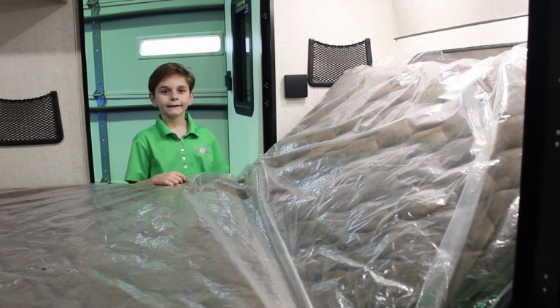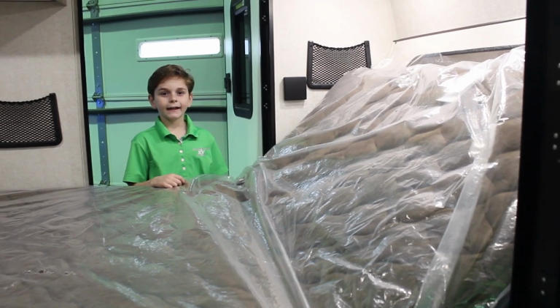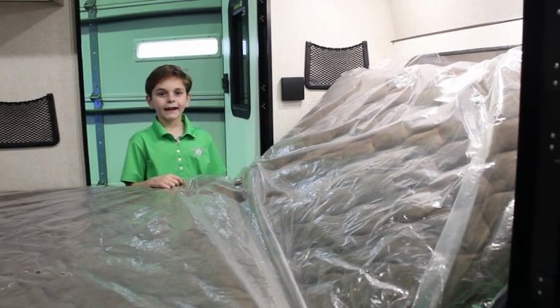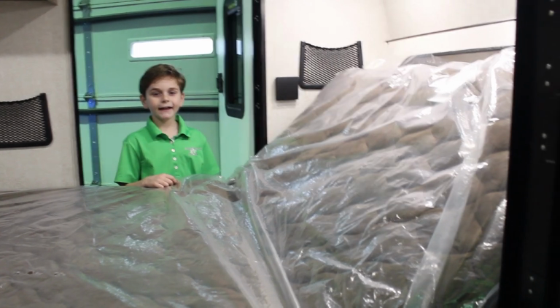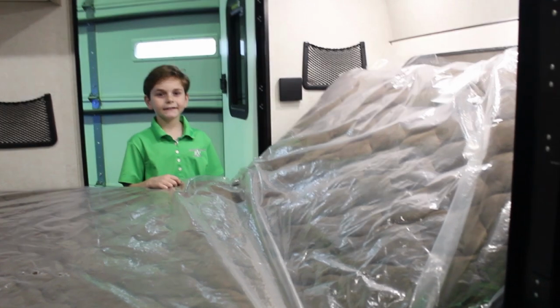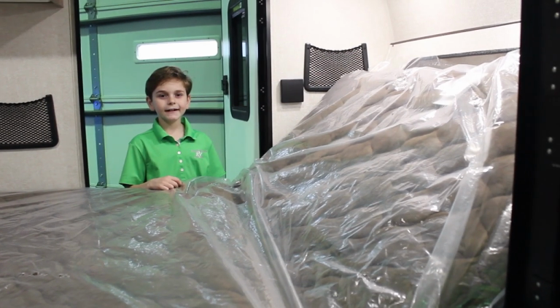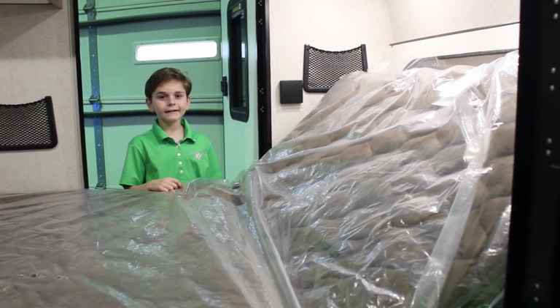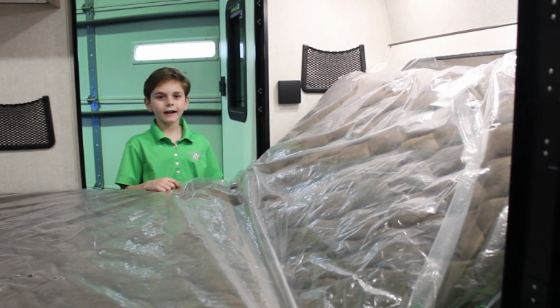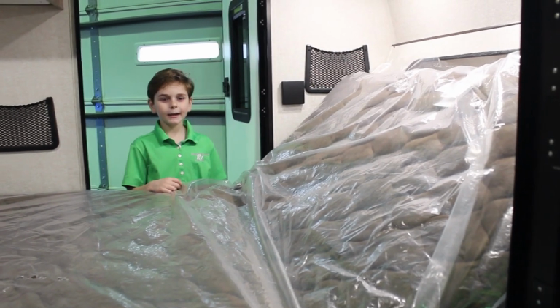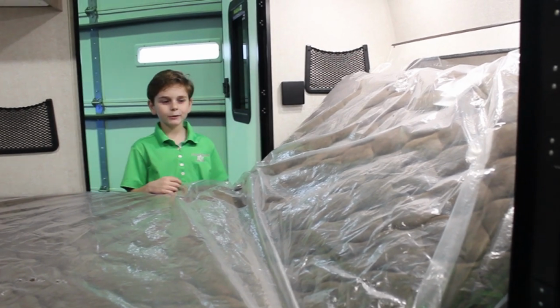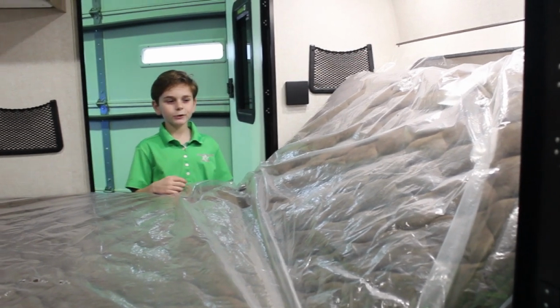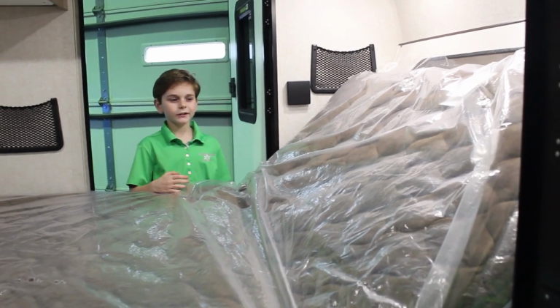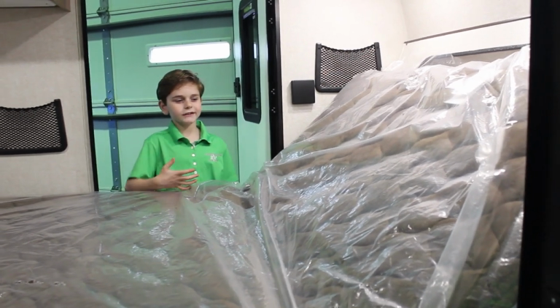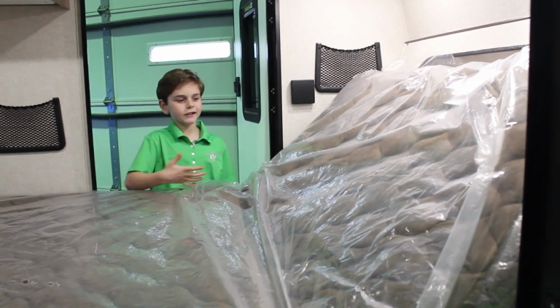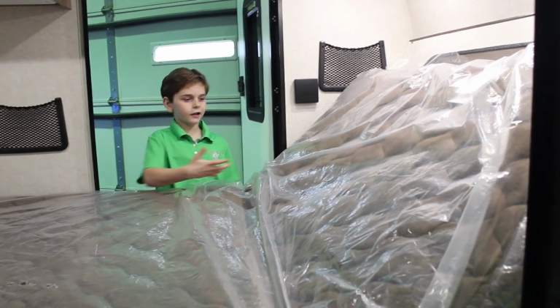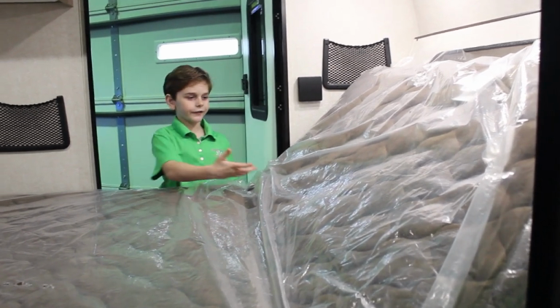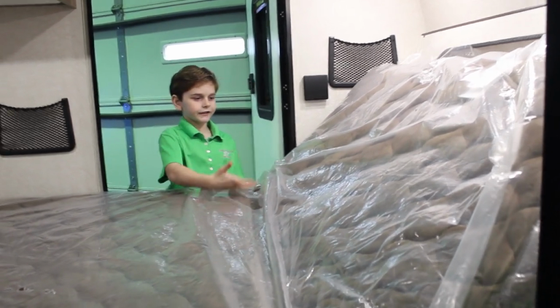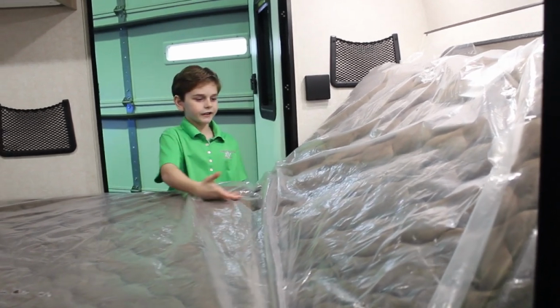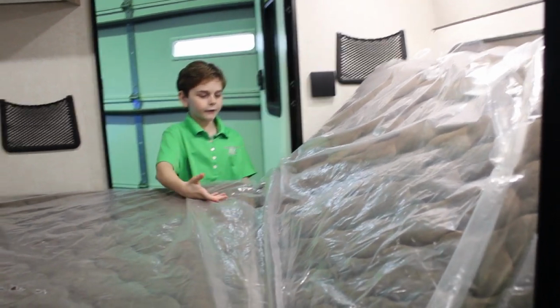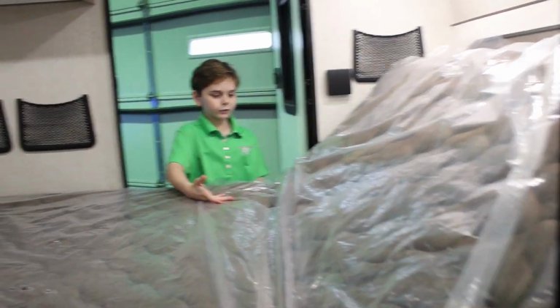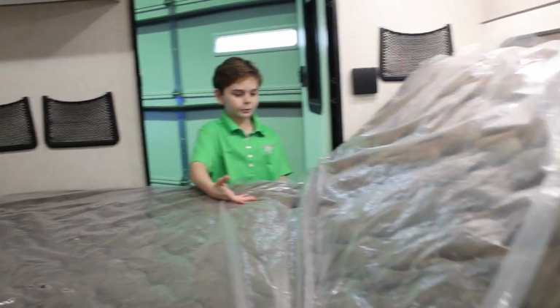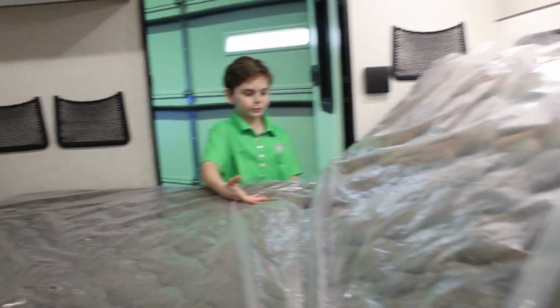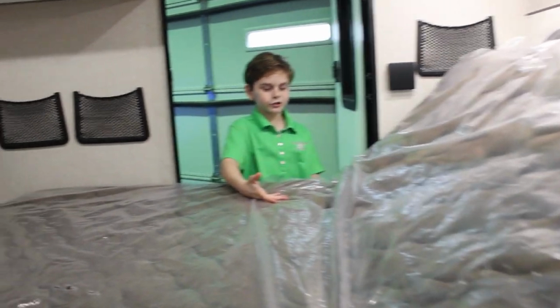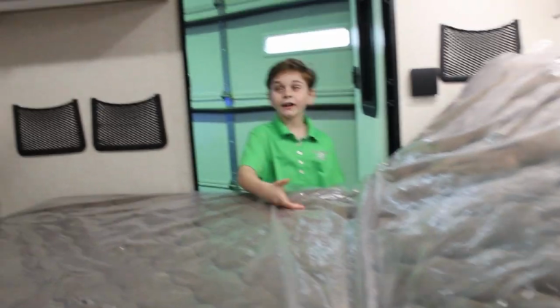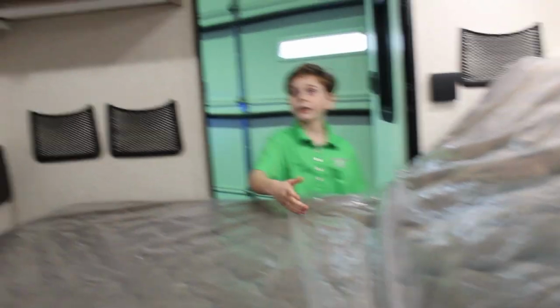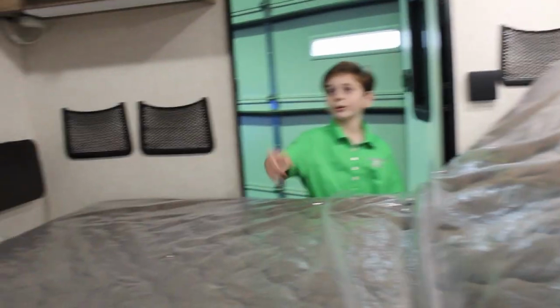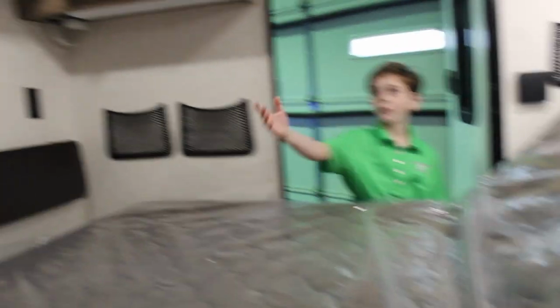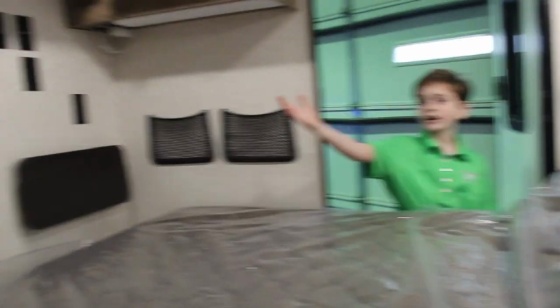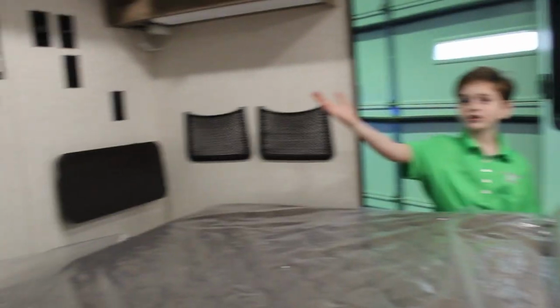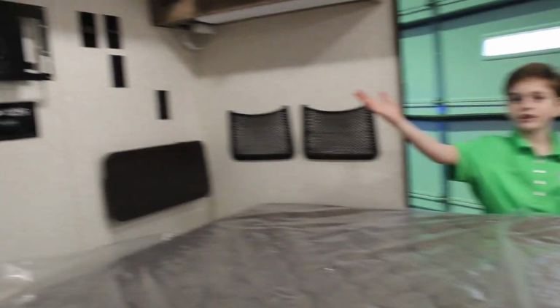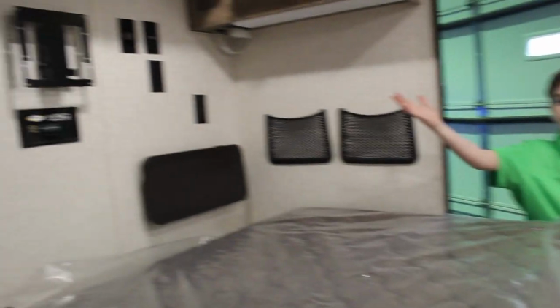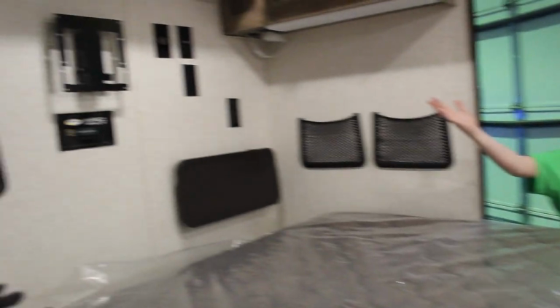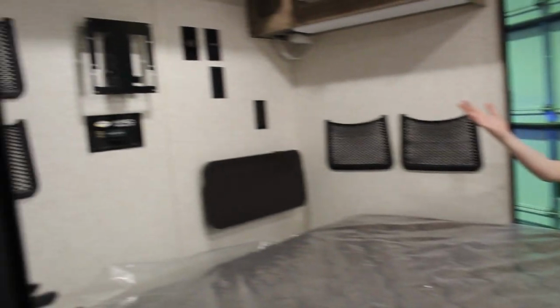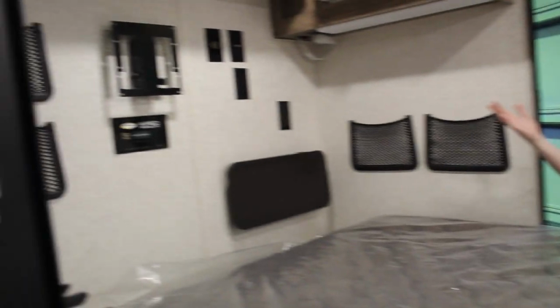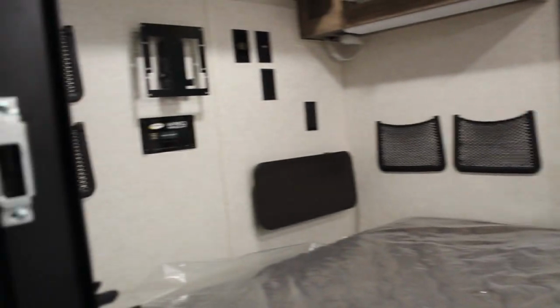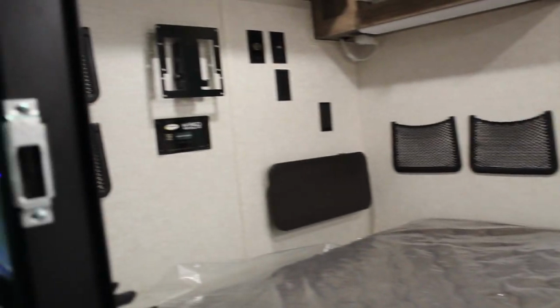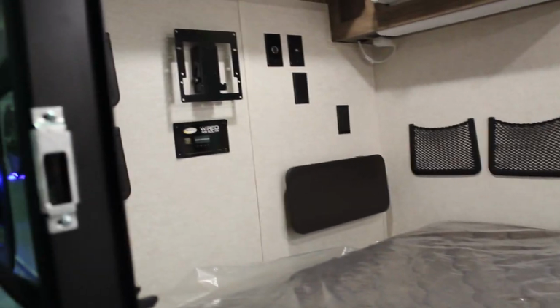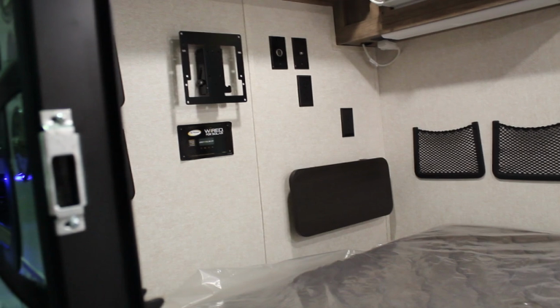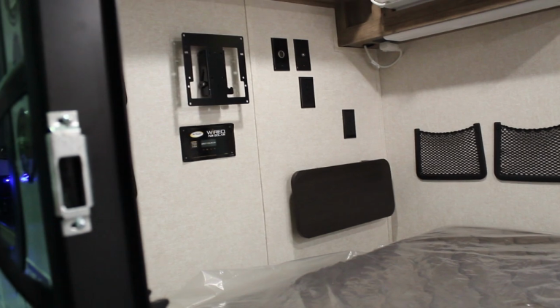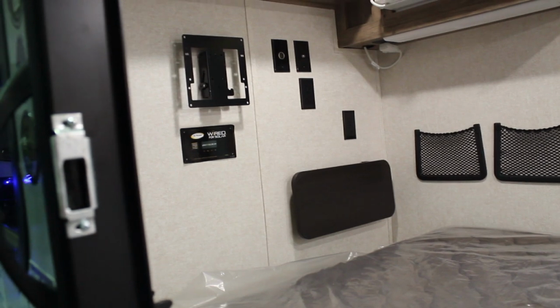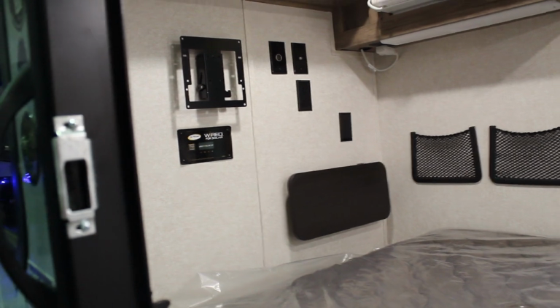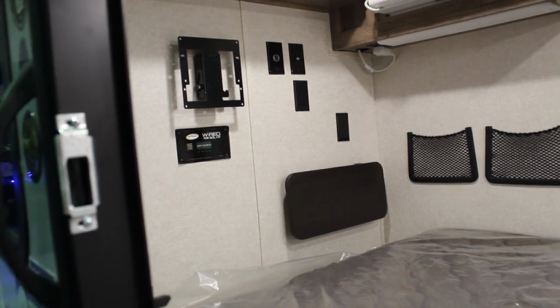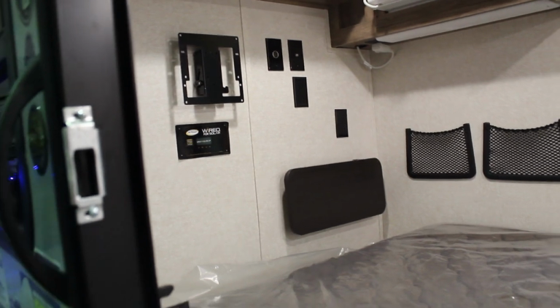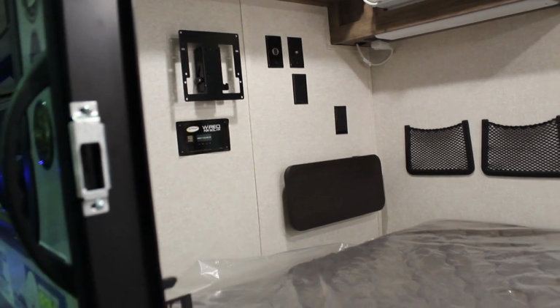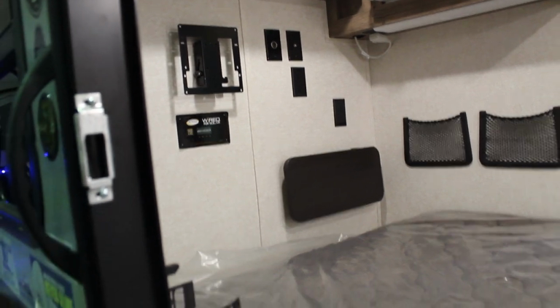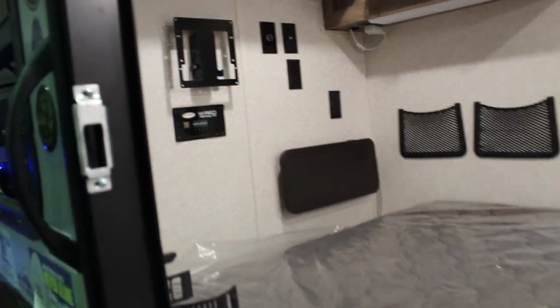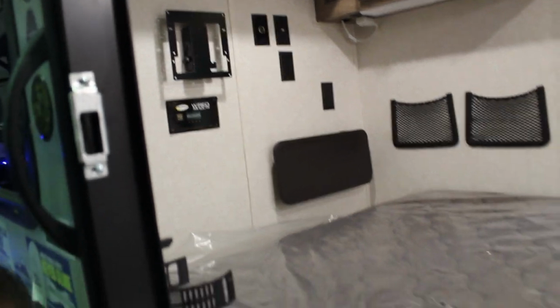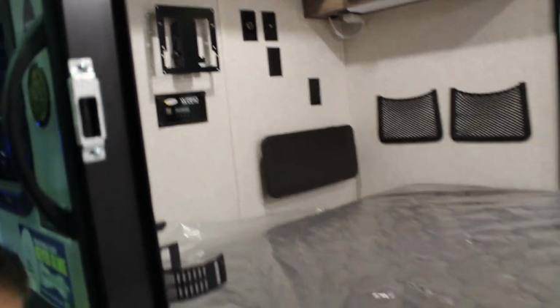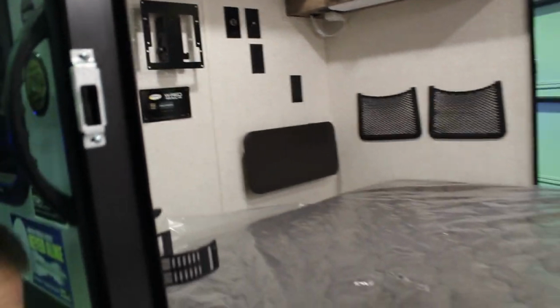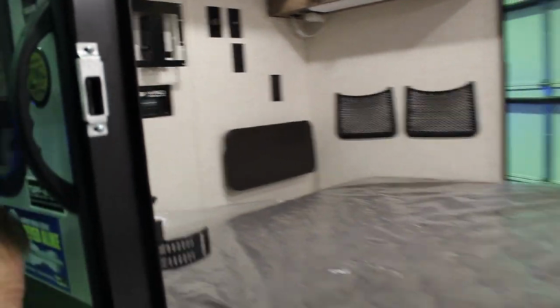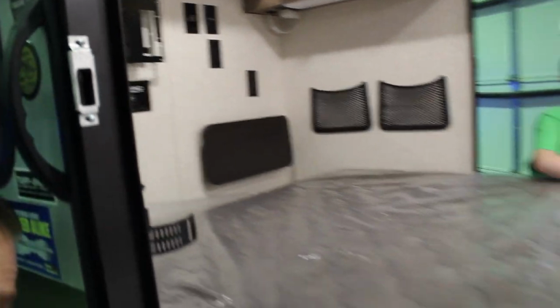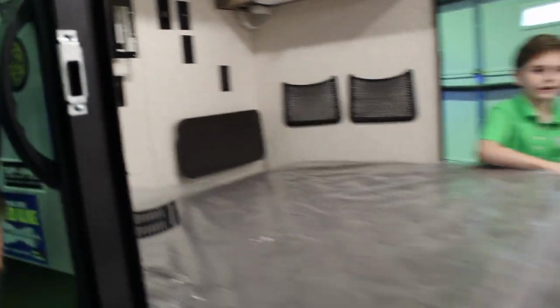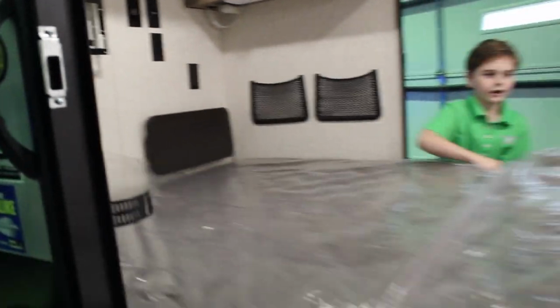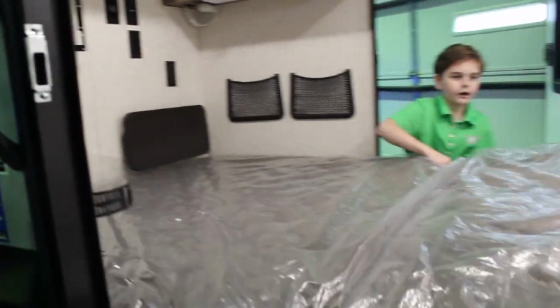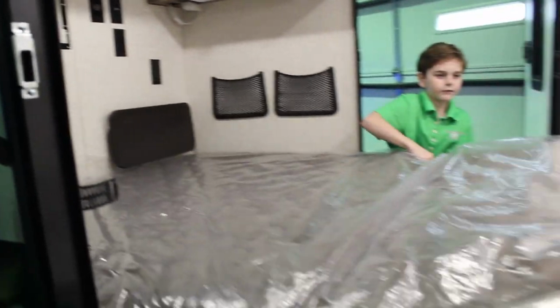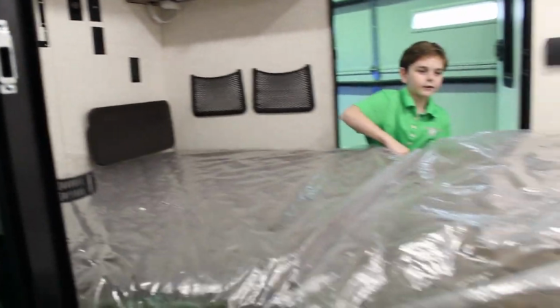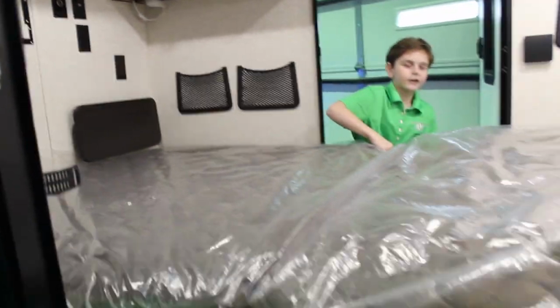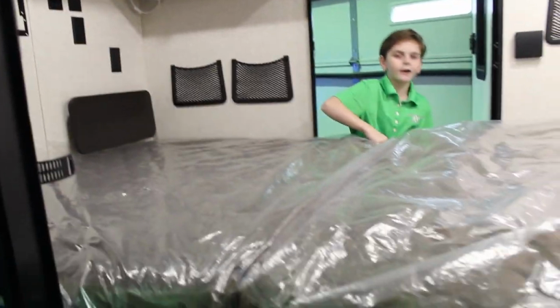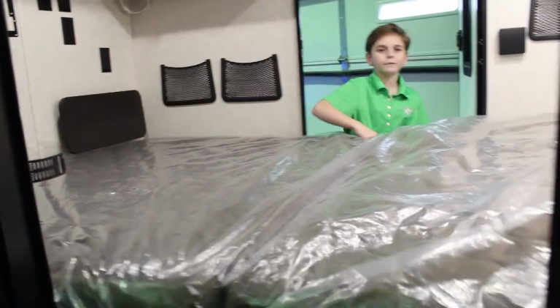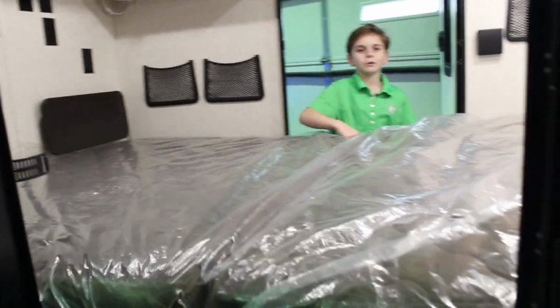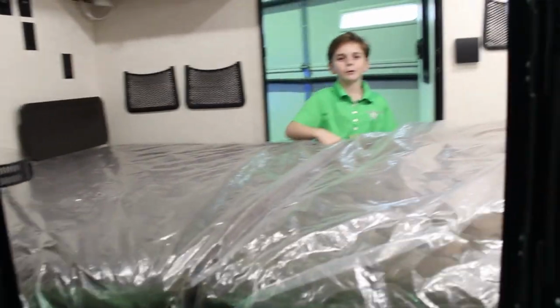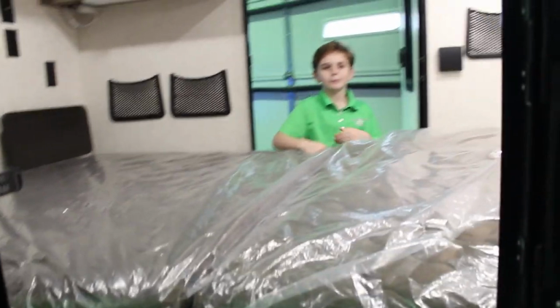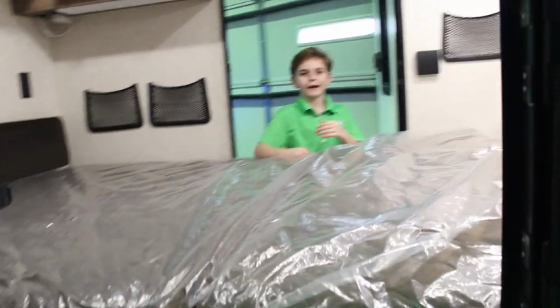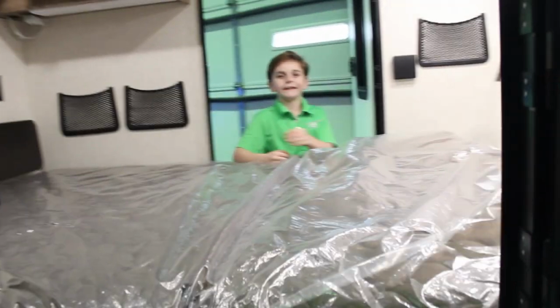At daytime, you can sit on this comfortable chair and watch TV. And at night, you can make it a comfortable bed.